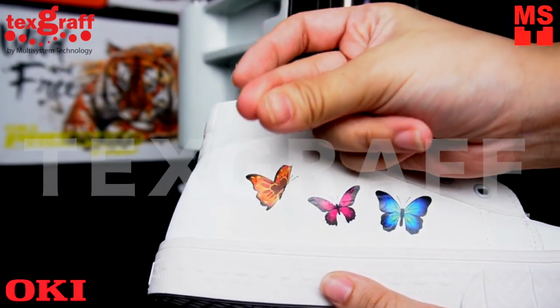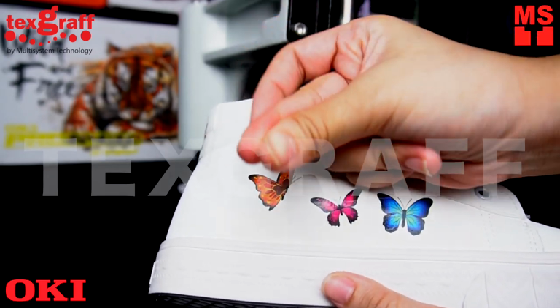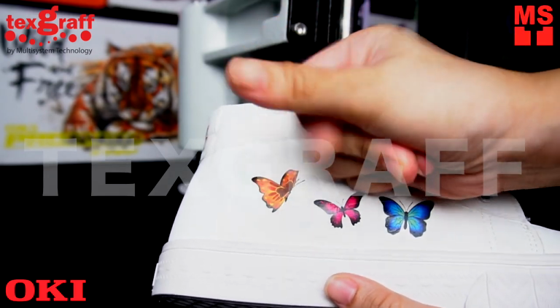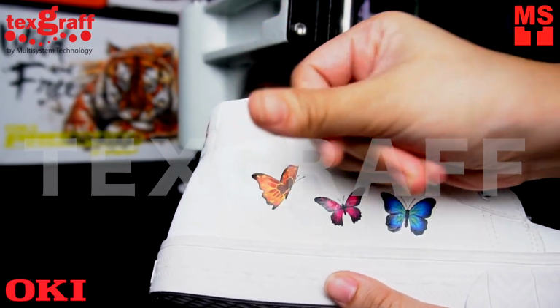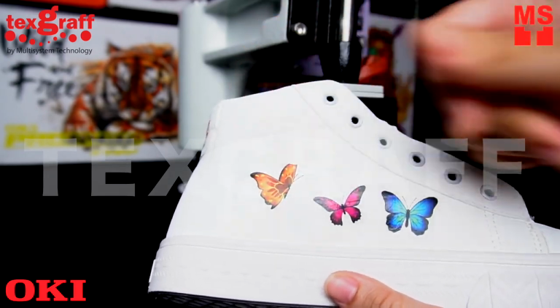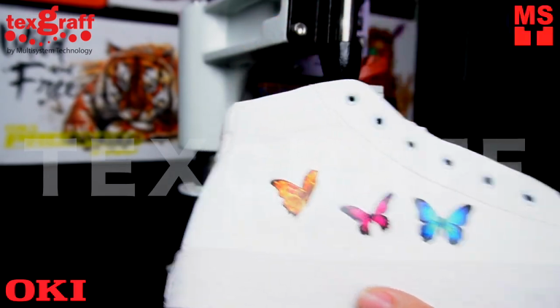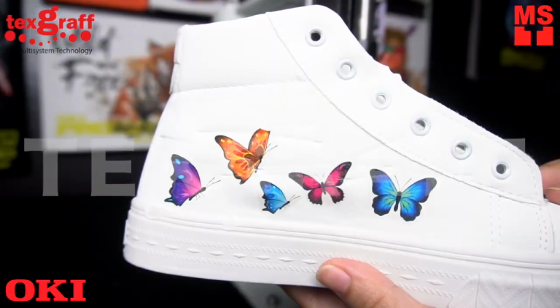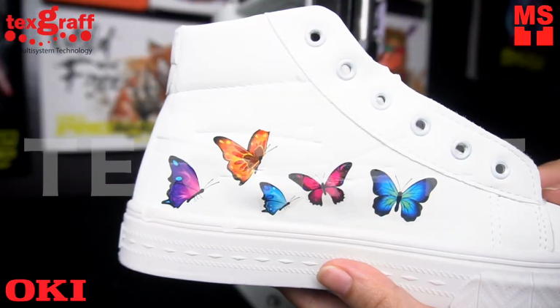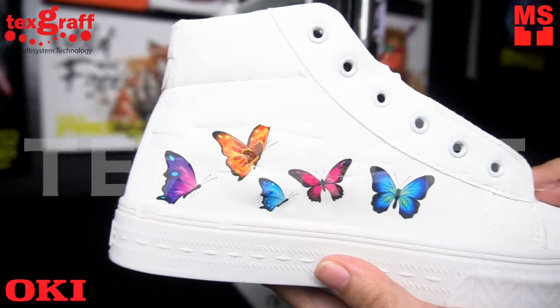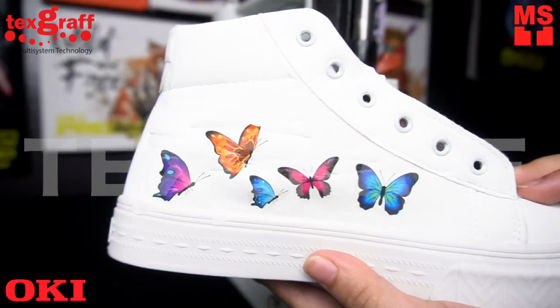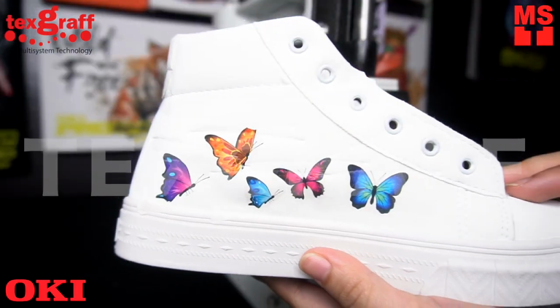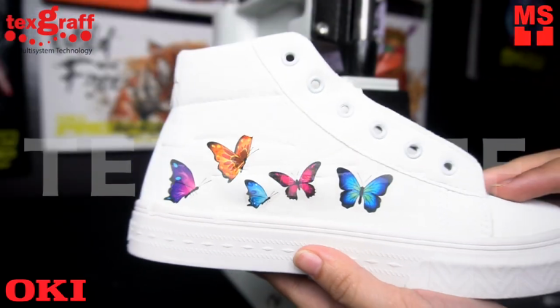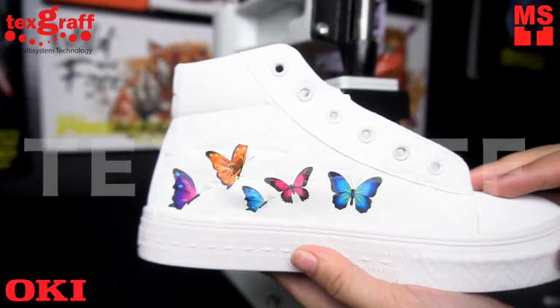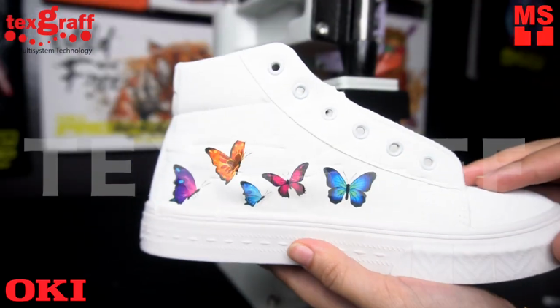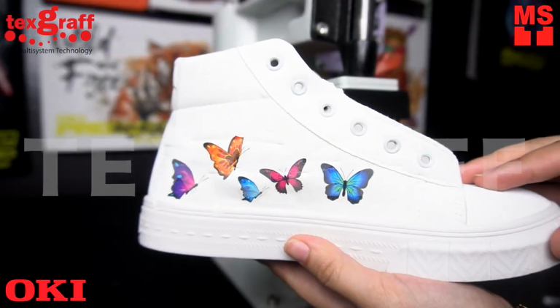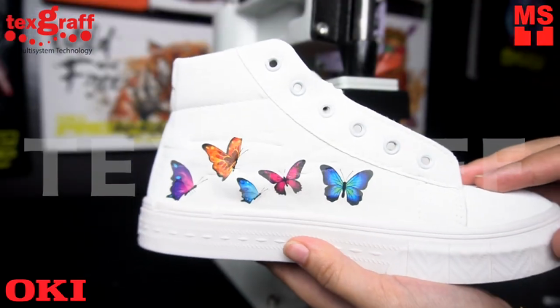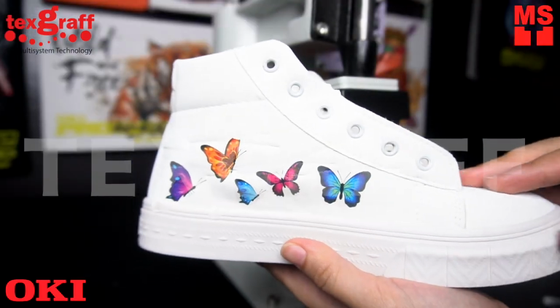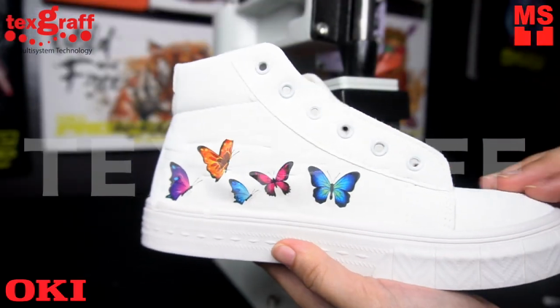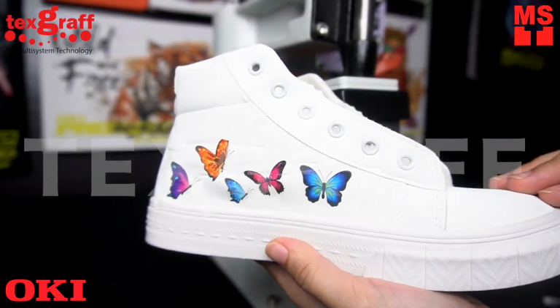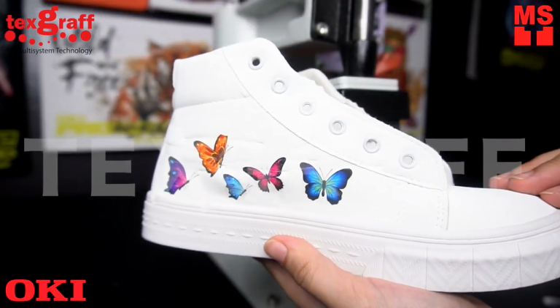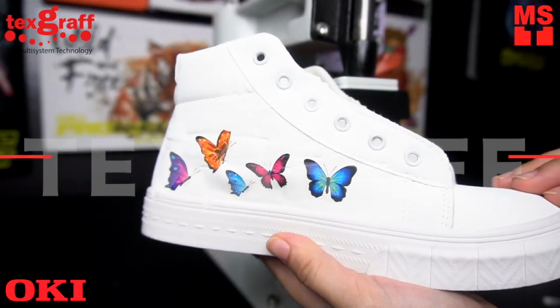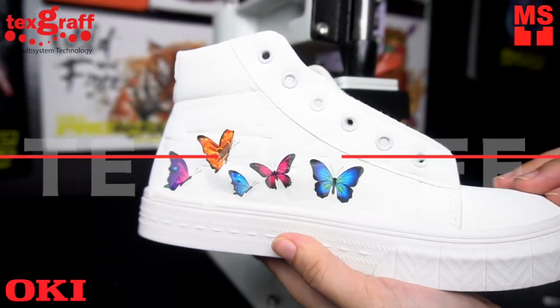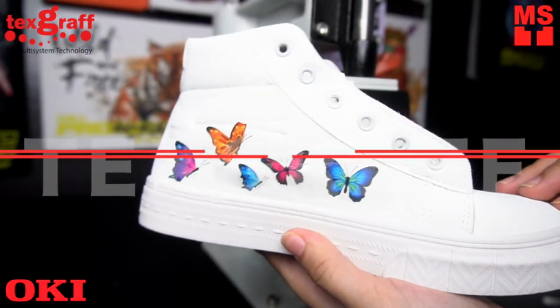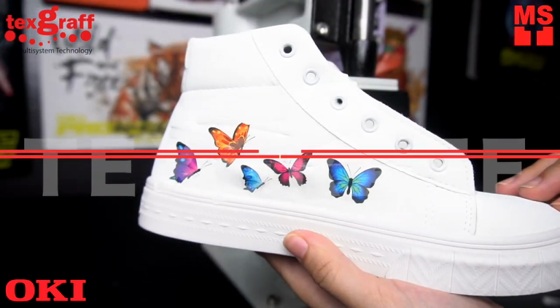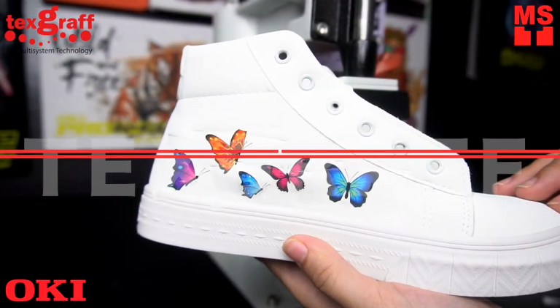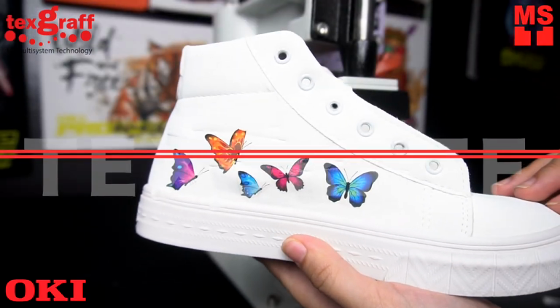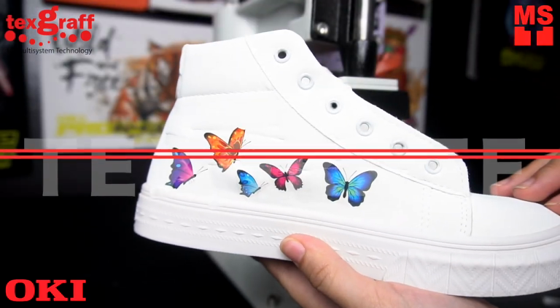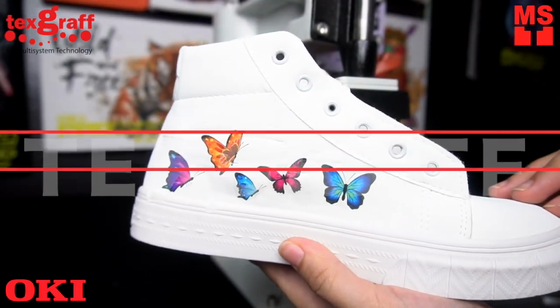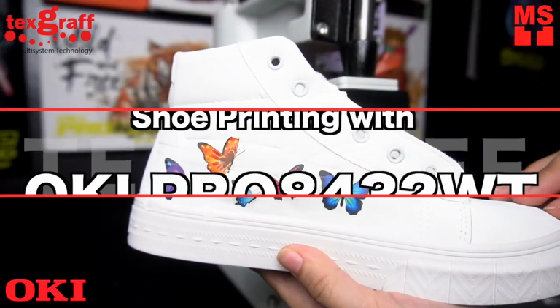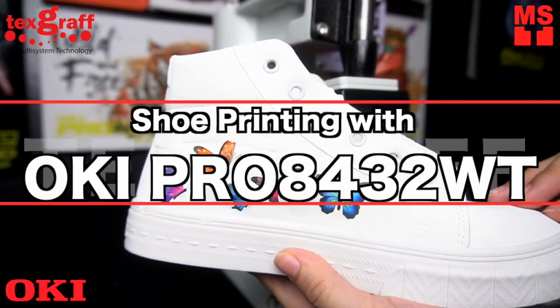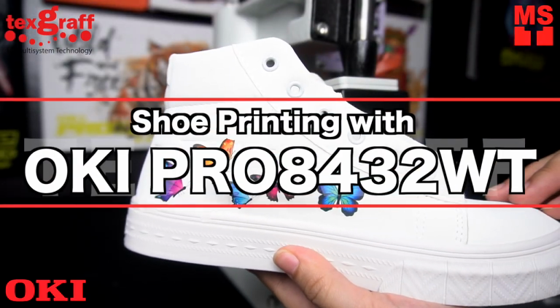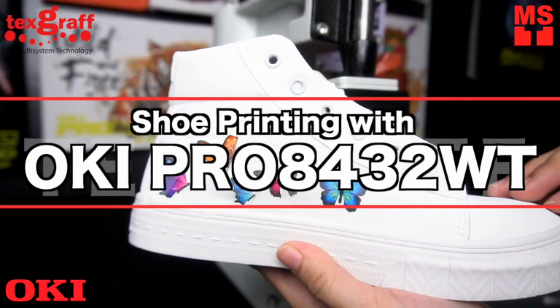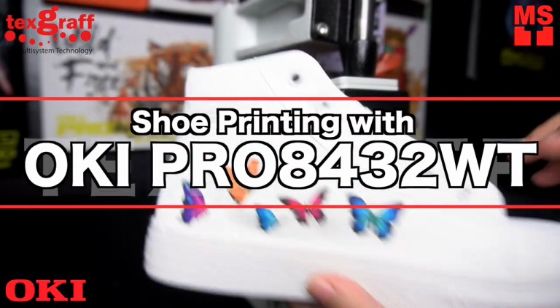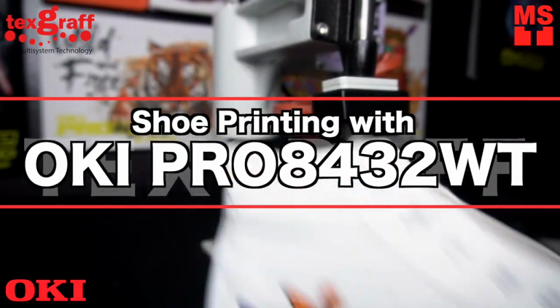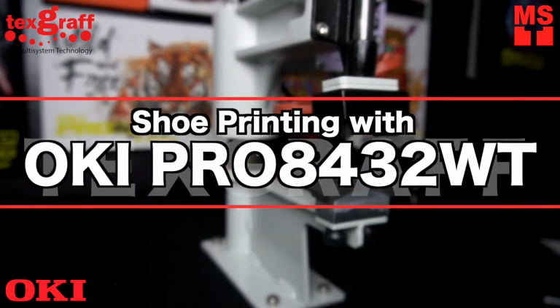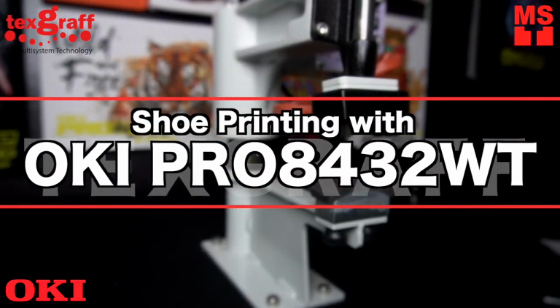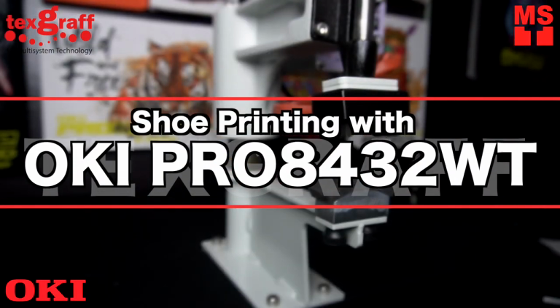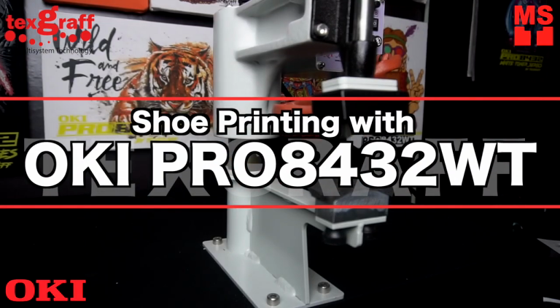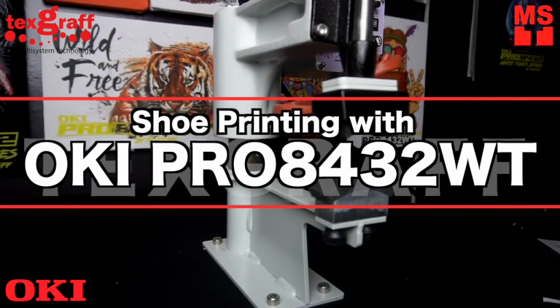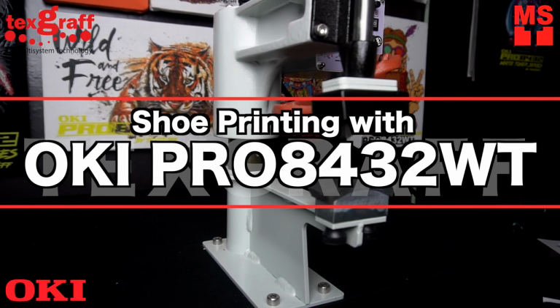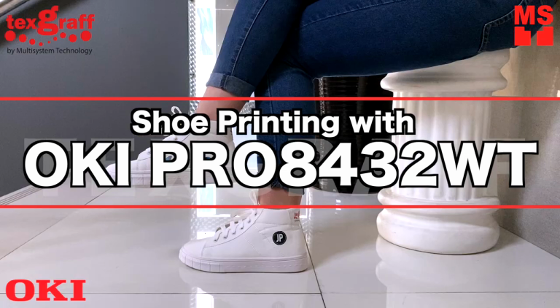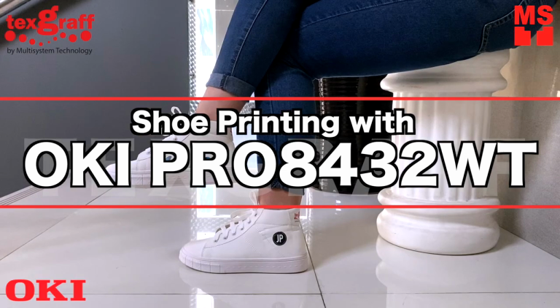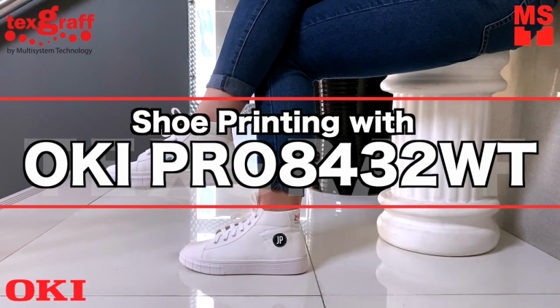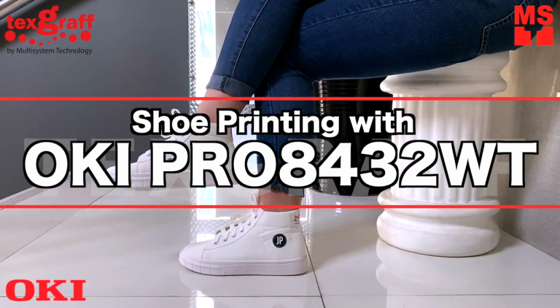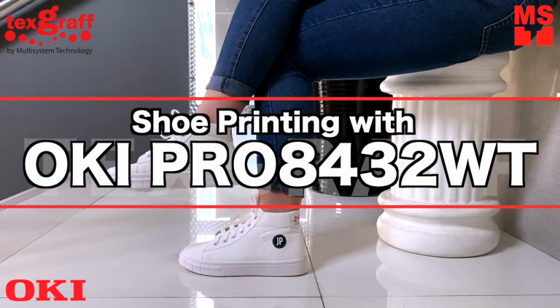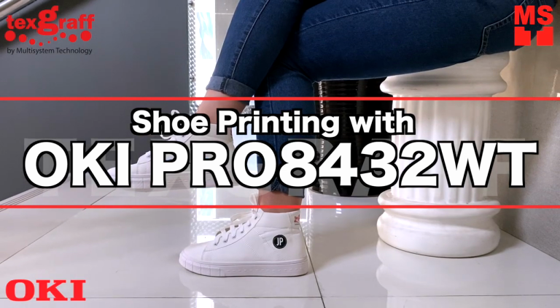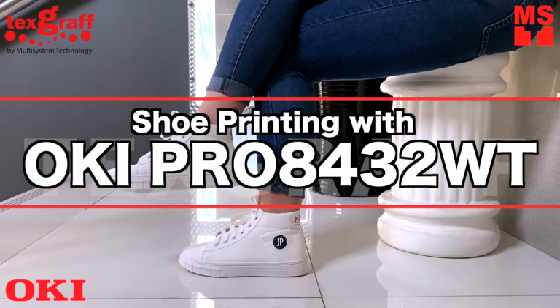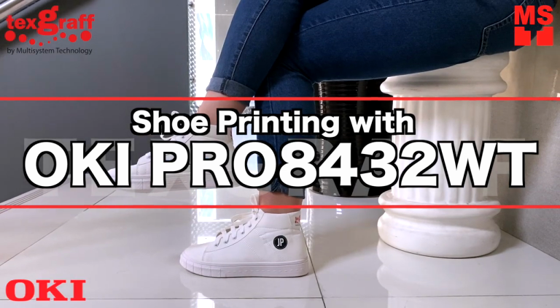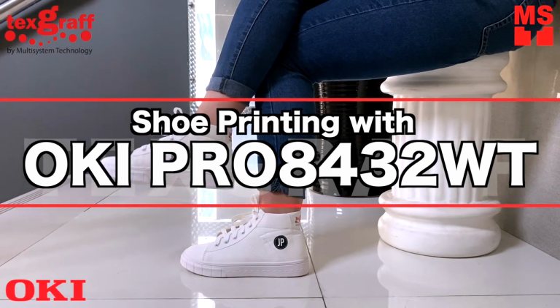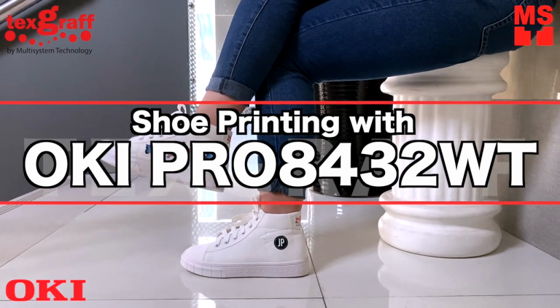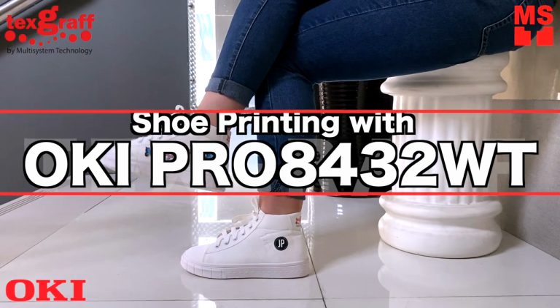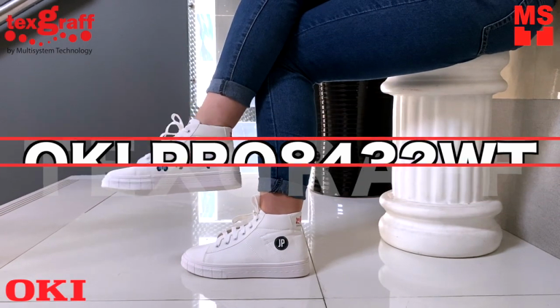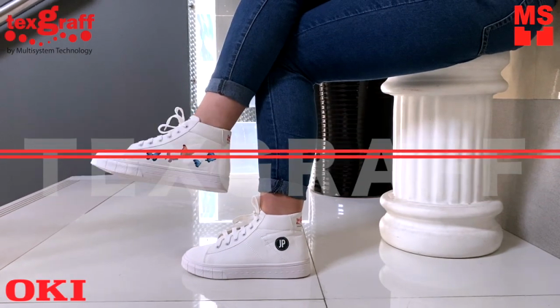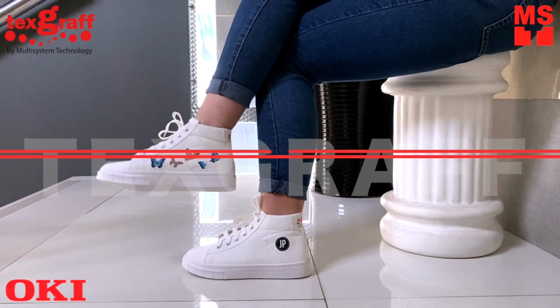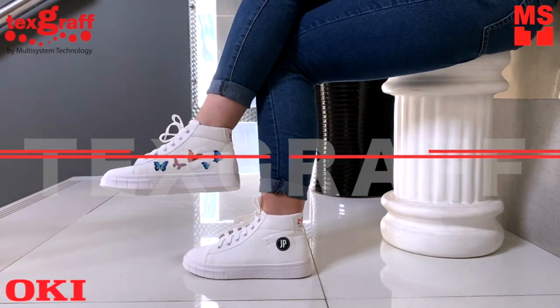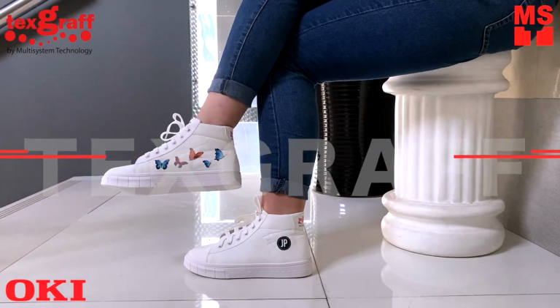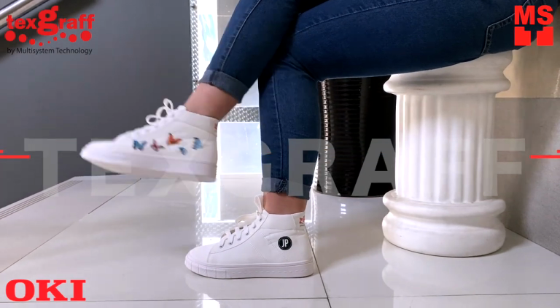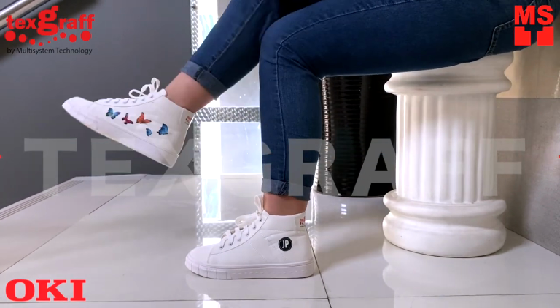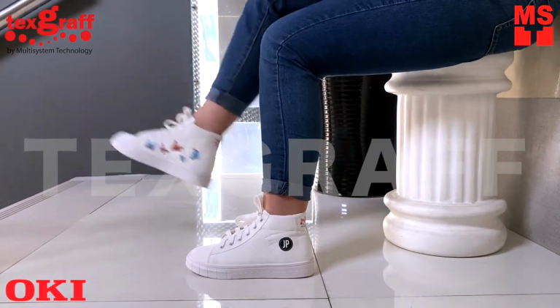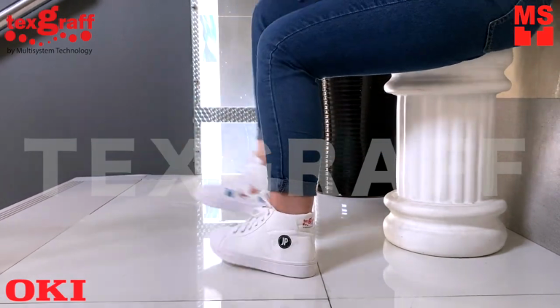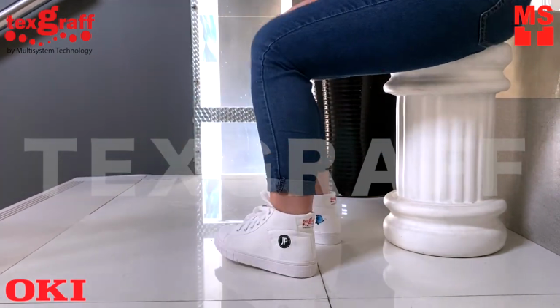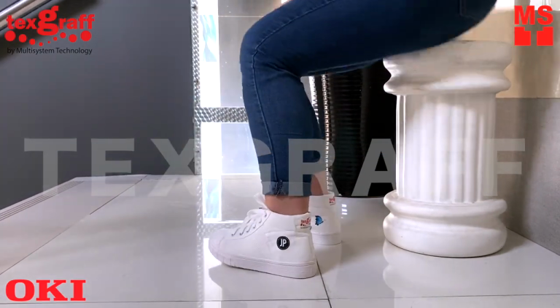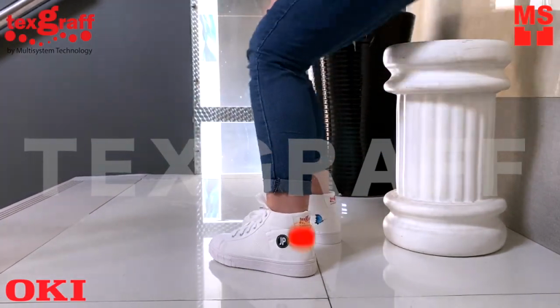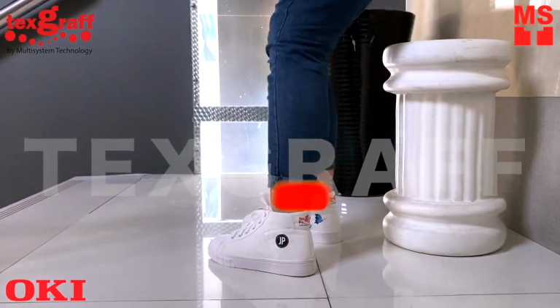Design your custom printed shoes. Choose your colors, materials, and patterns to create and design a custom shoe that you can call your own.